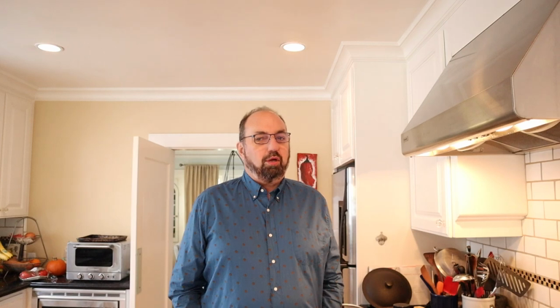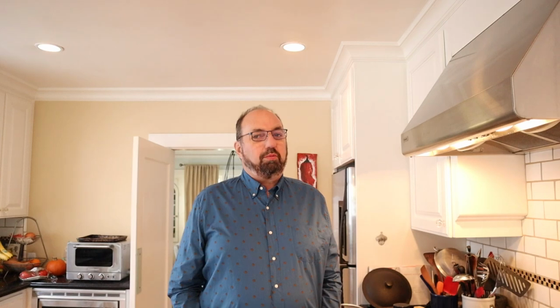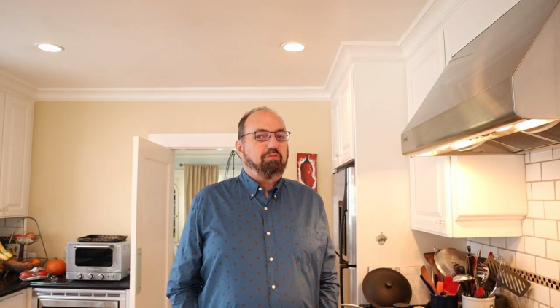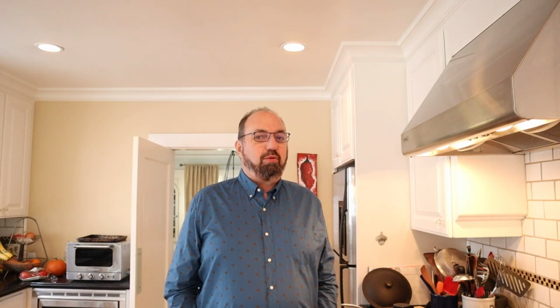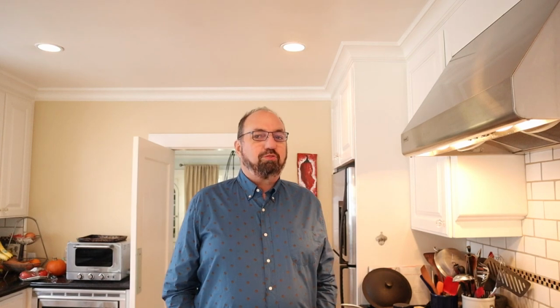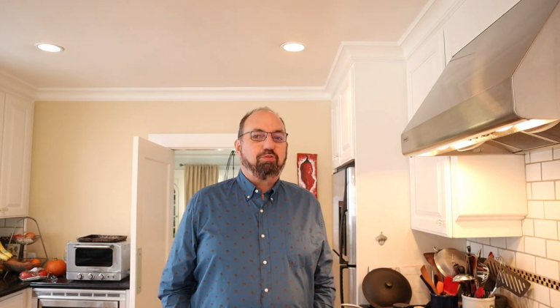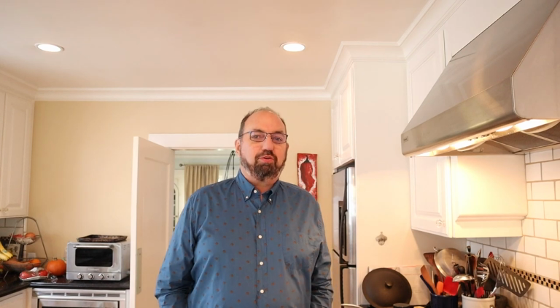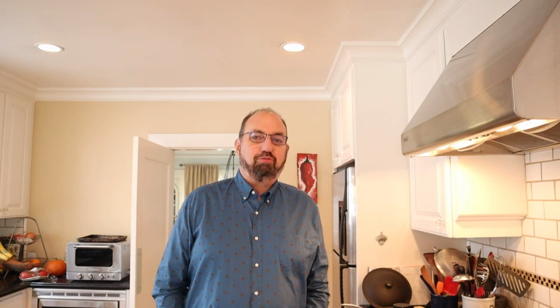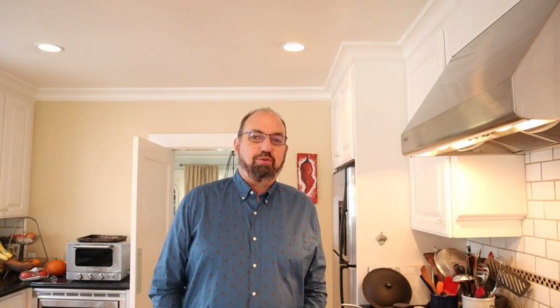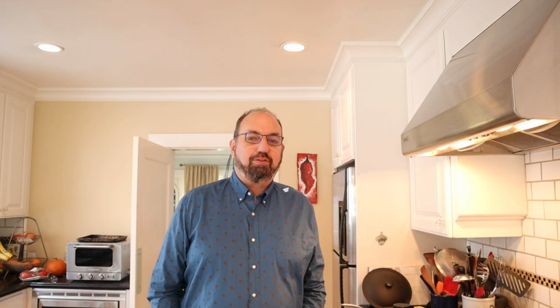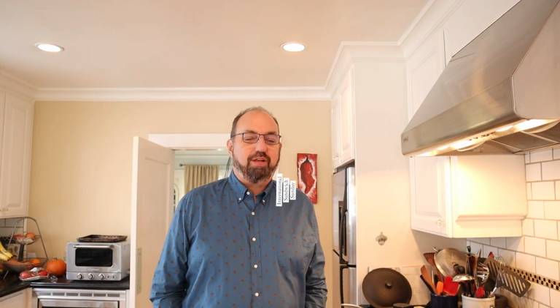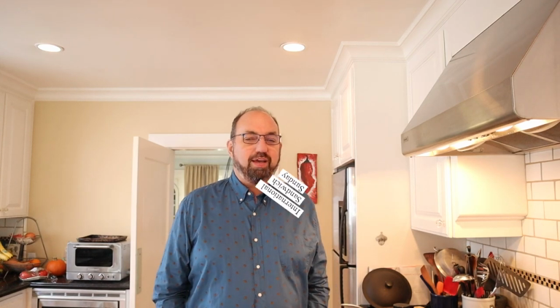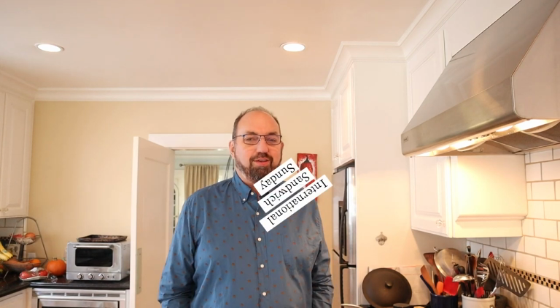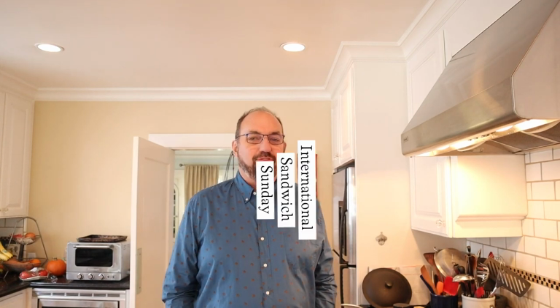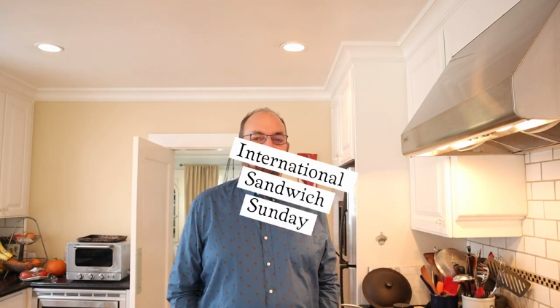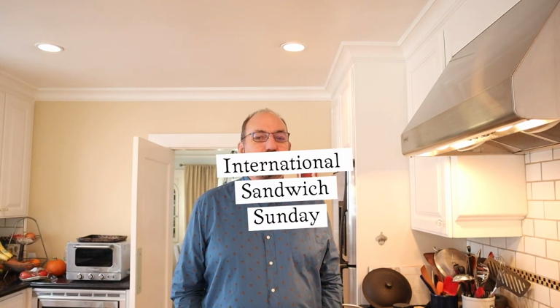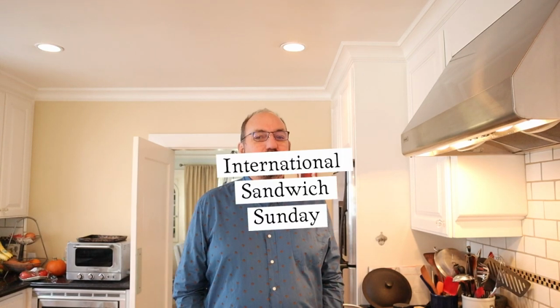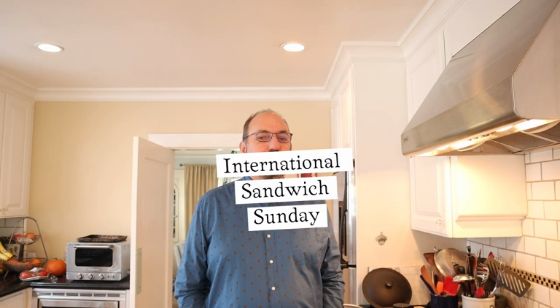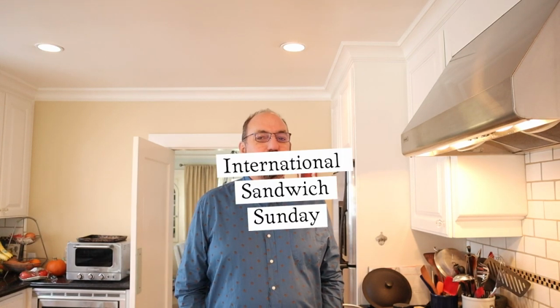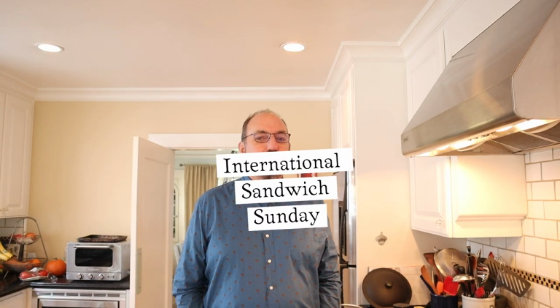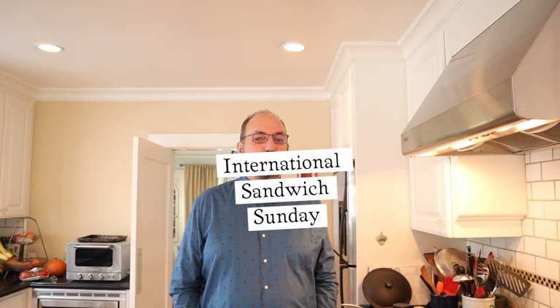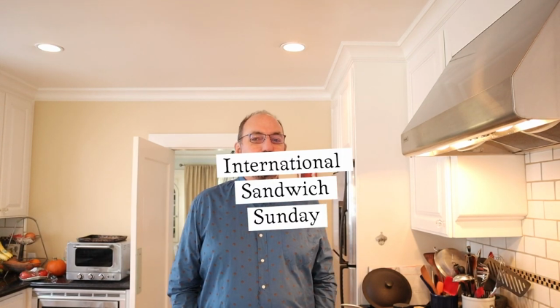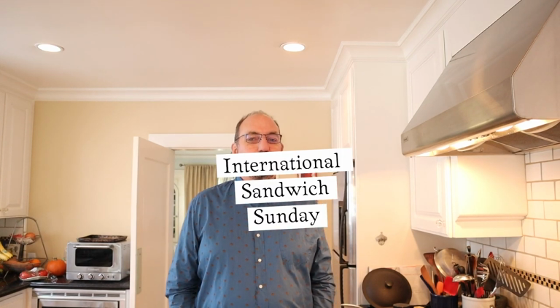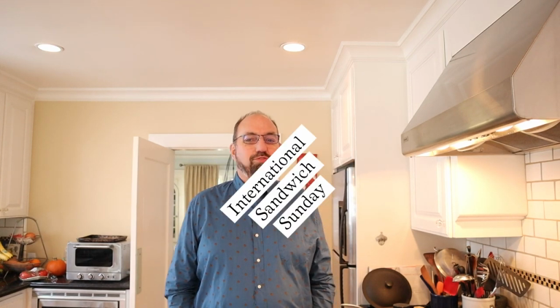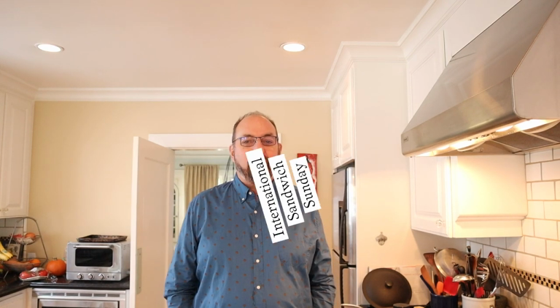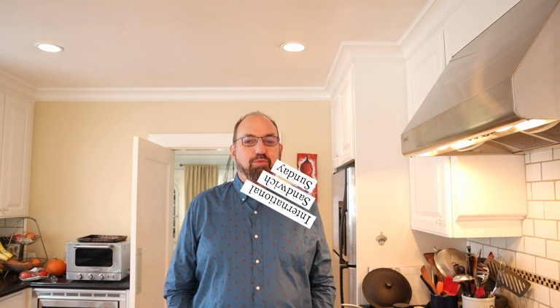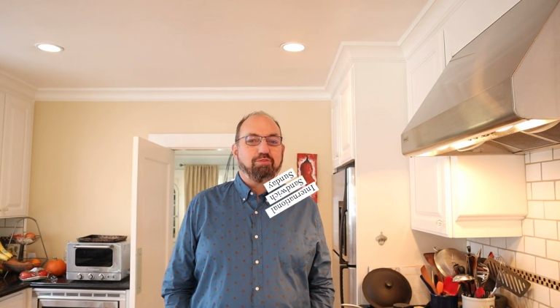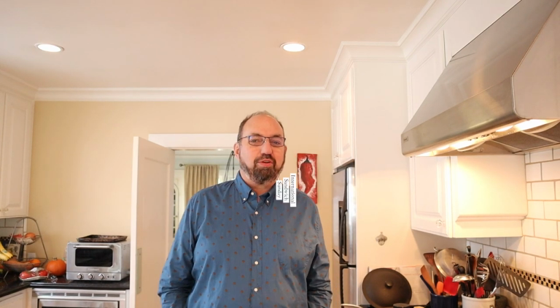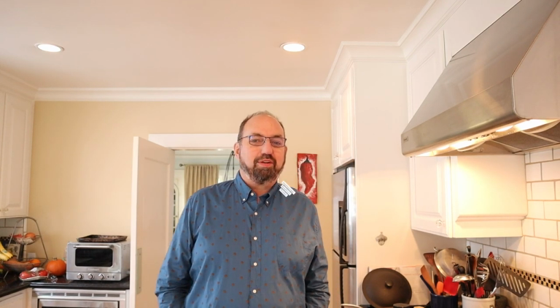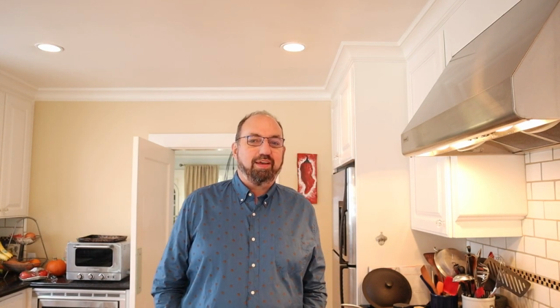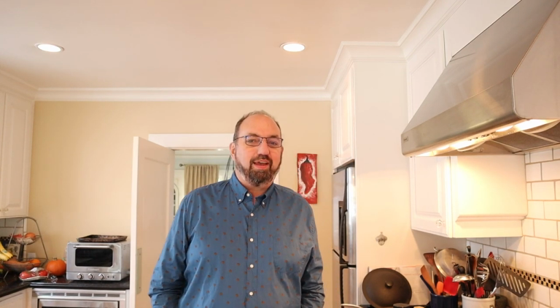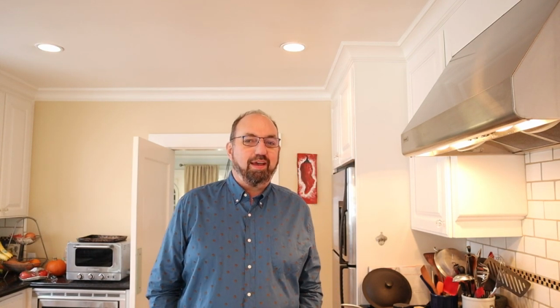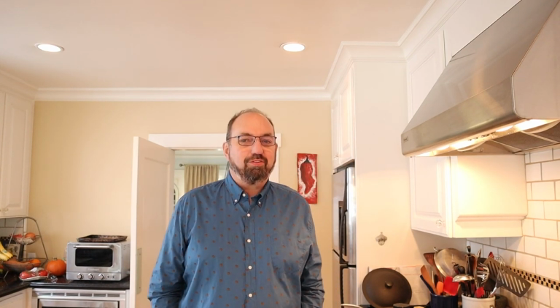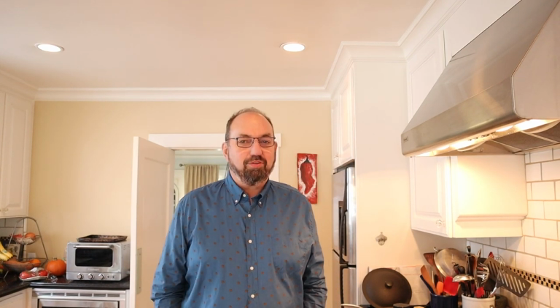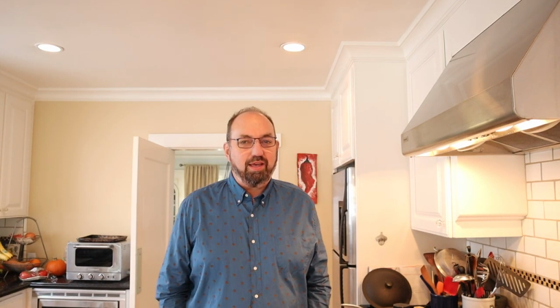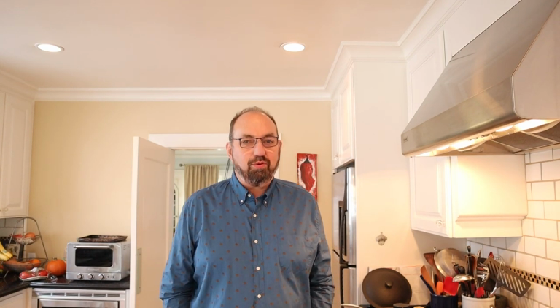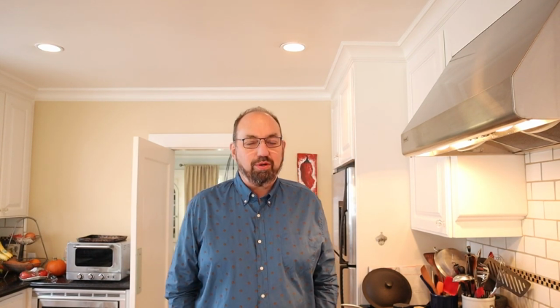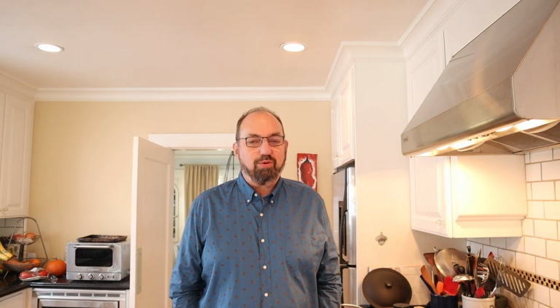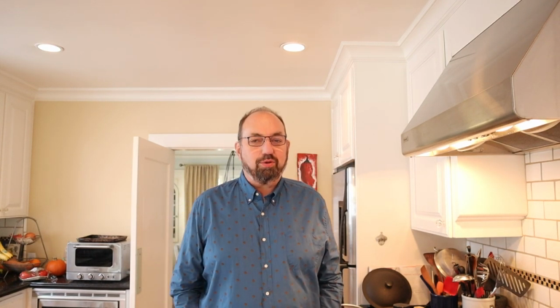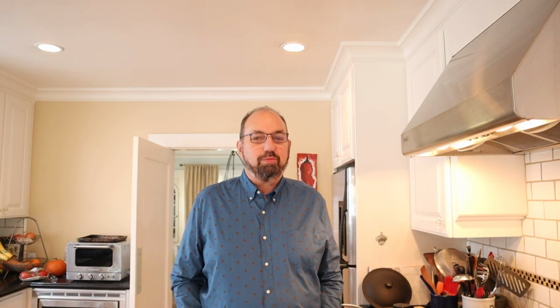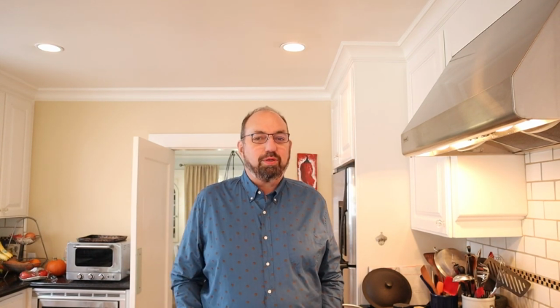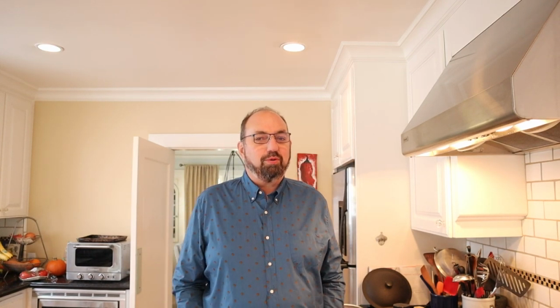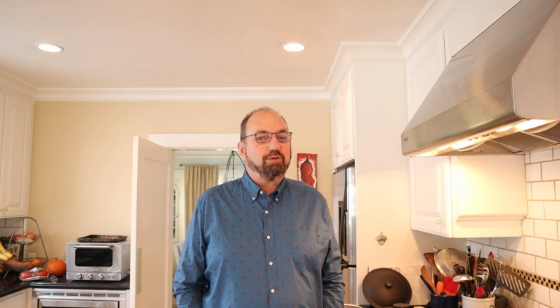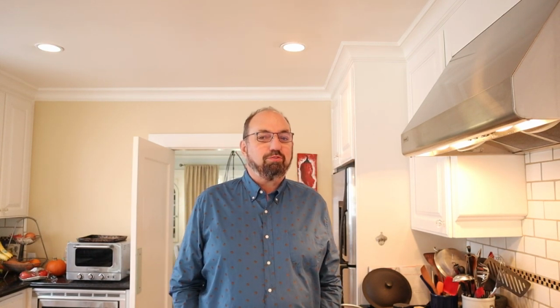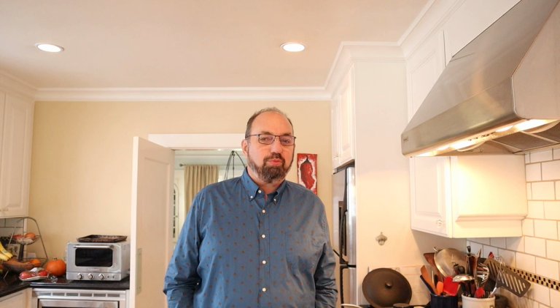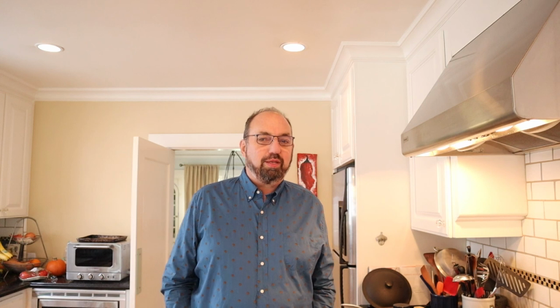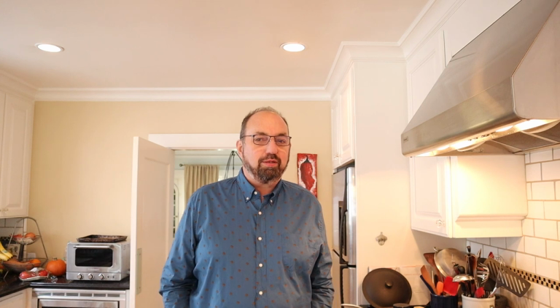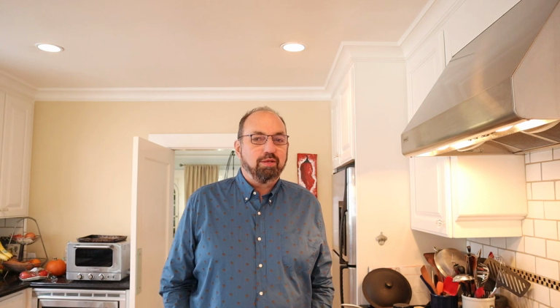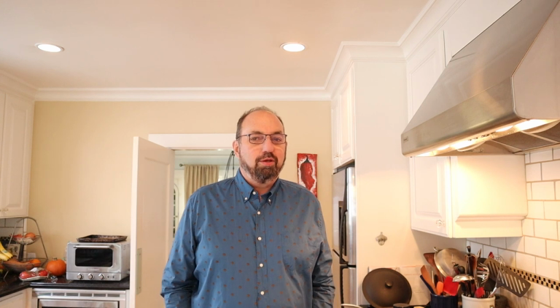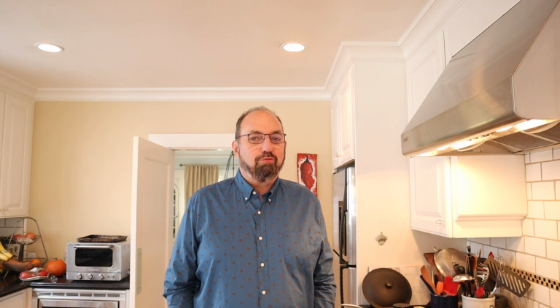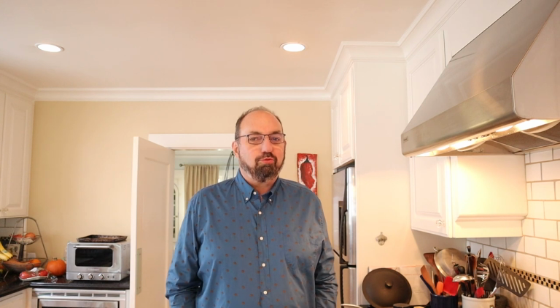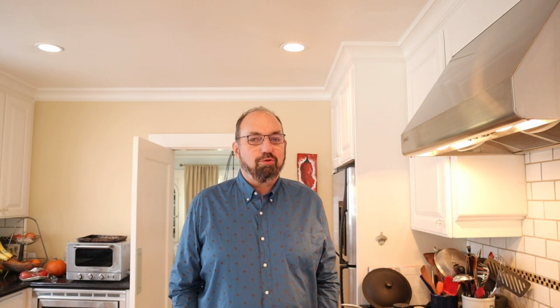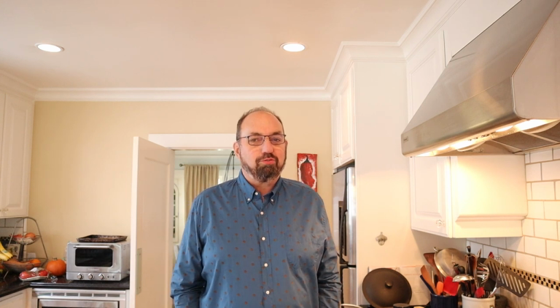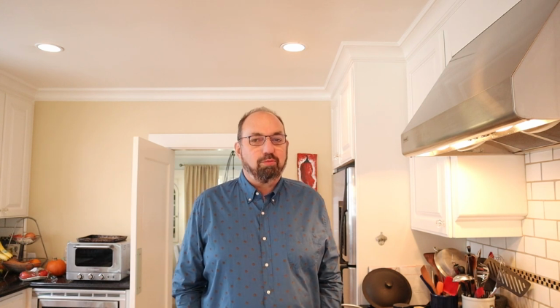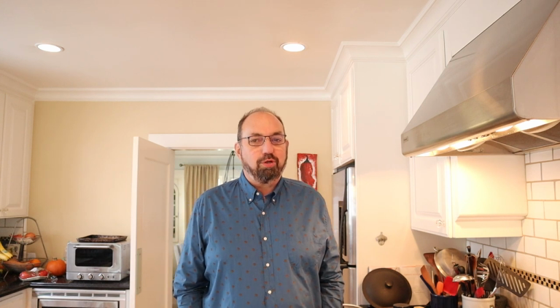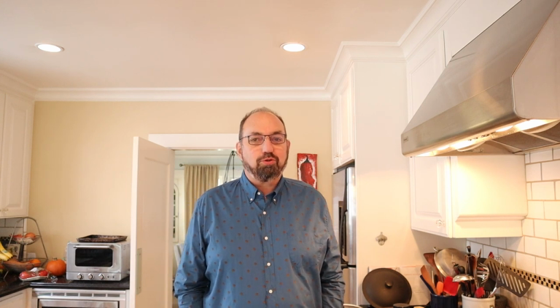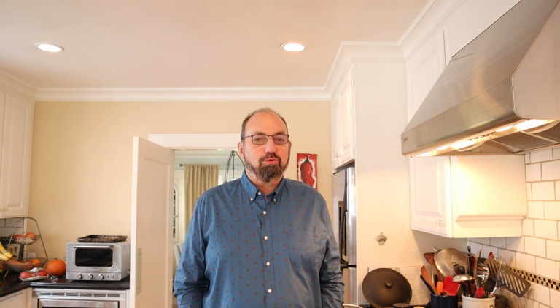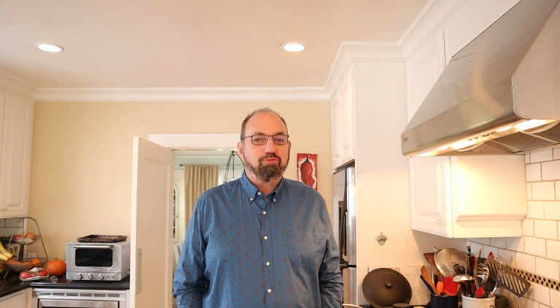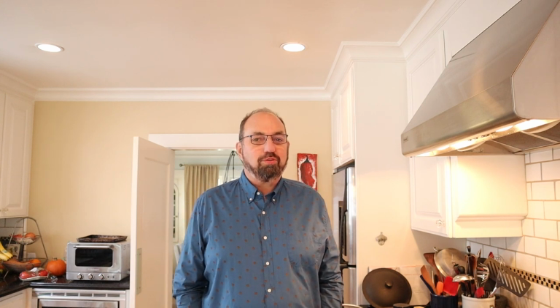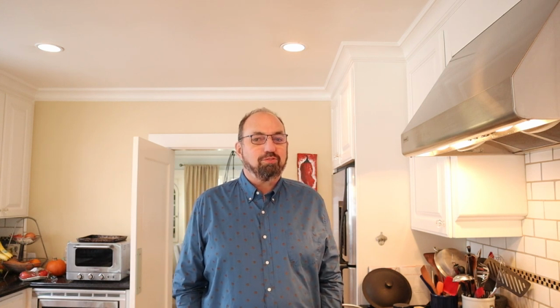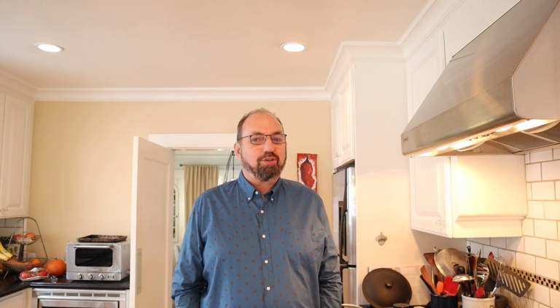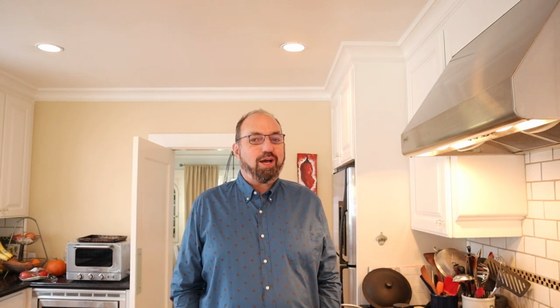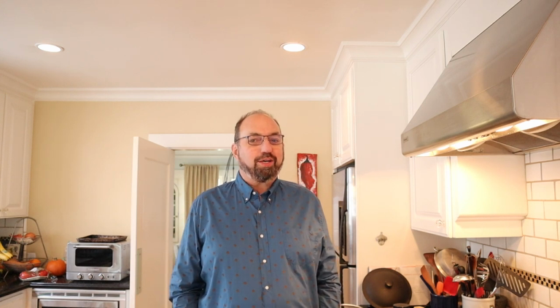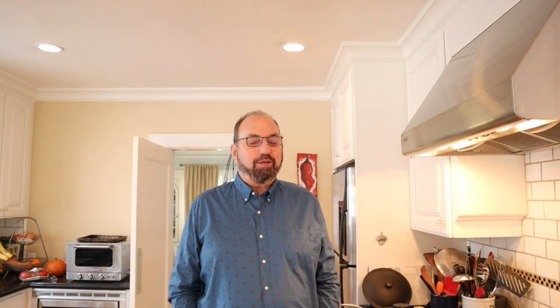Welcome to Sandwiches of History. Today is another International Sandwich Sunday and today we are going to be going to Sweden for some Toast Skagen.